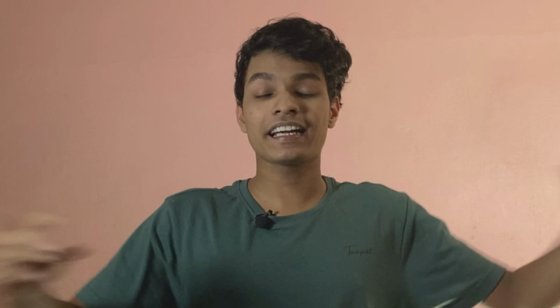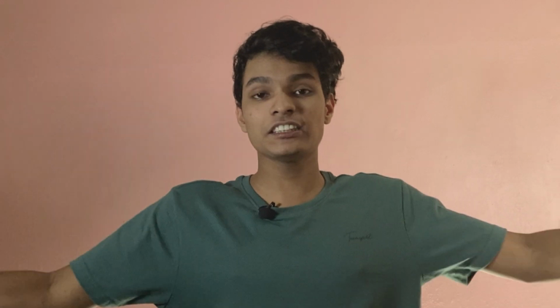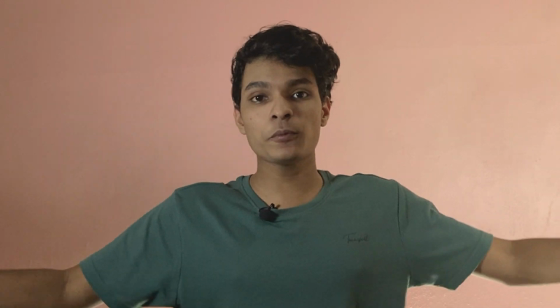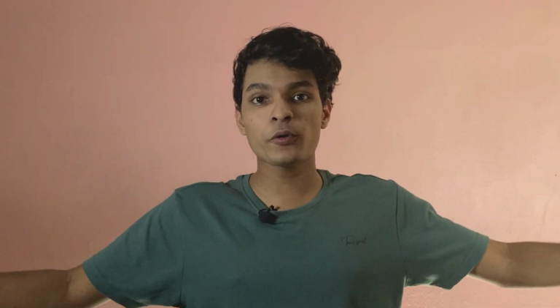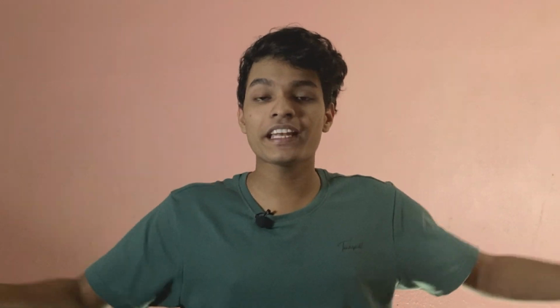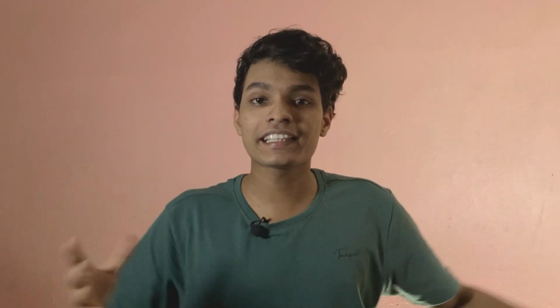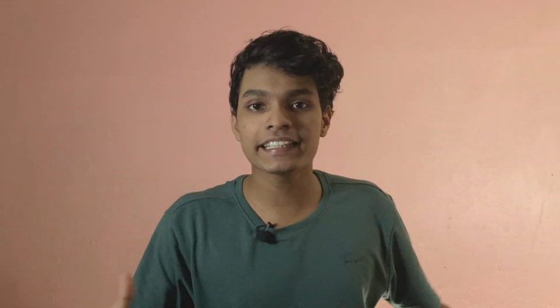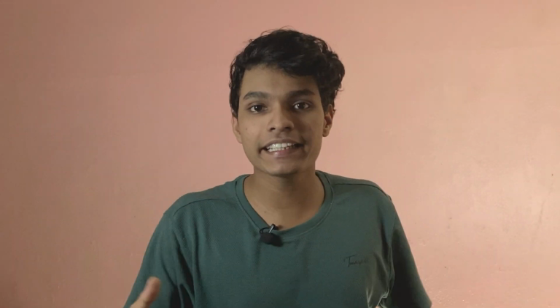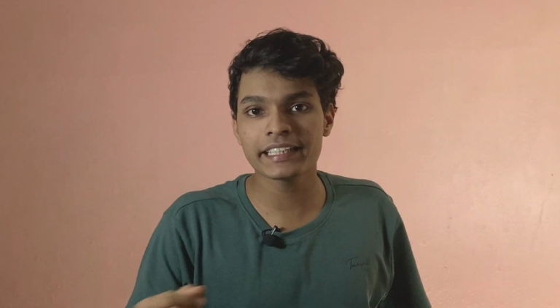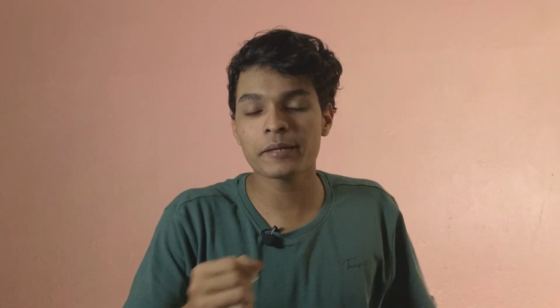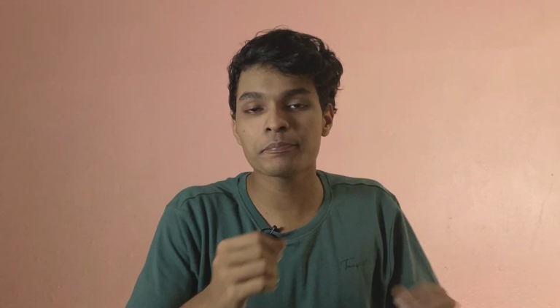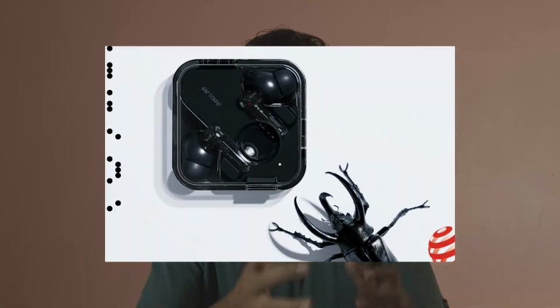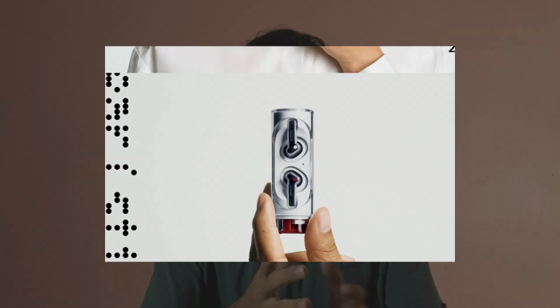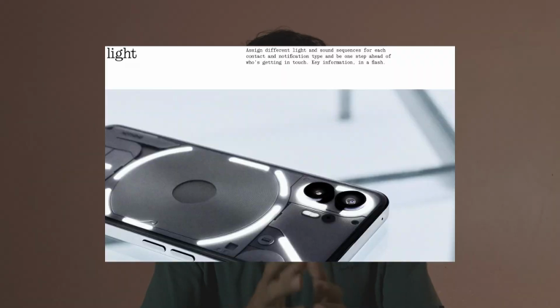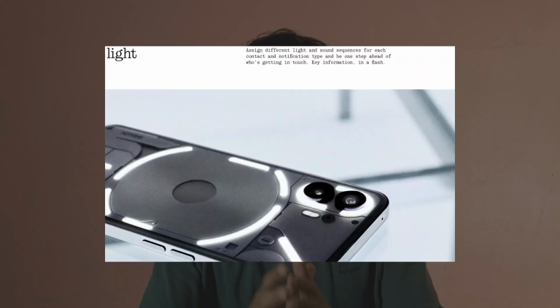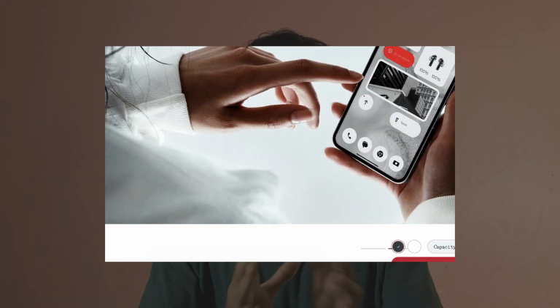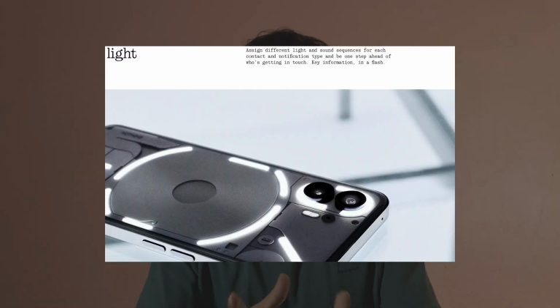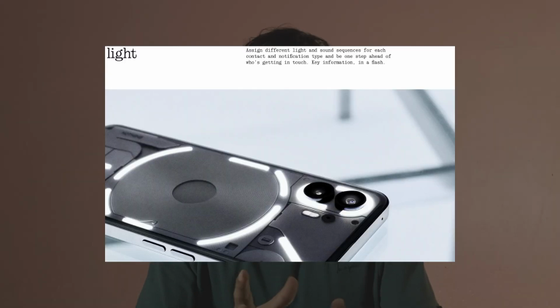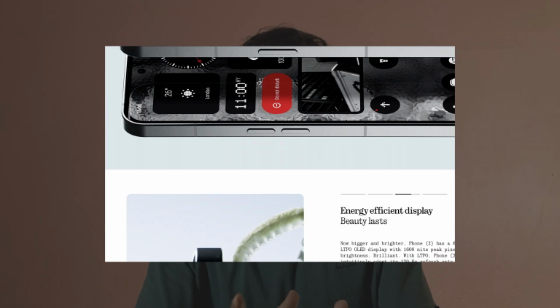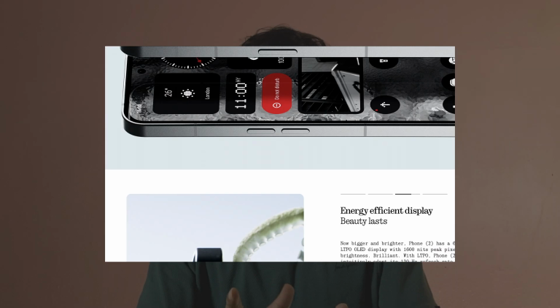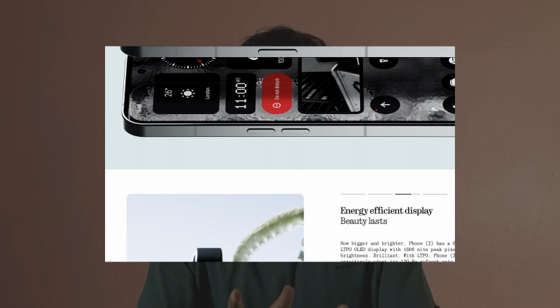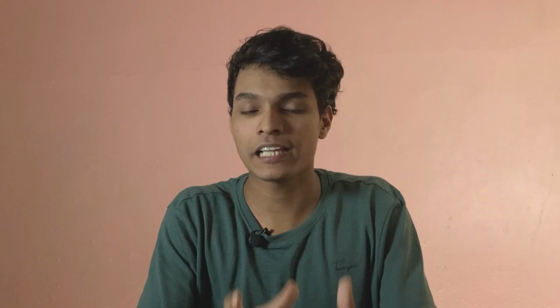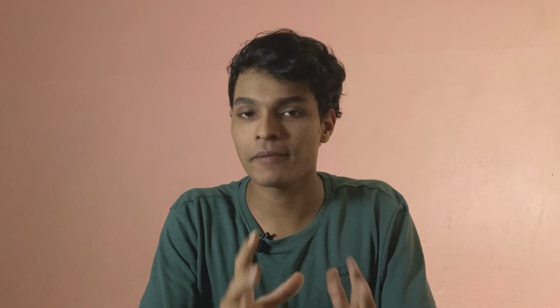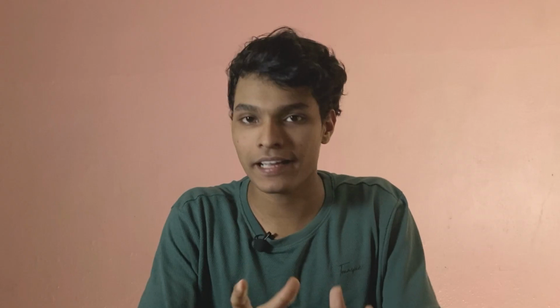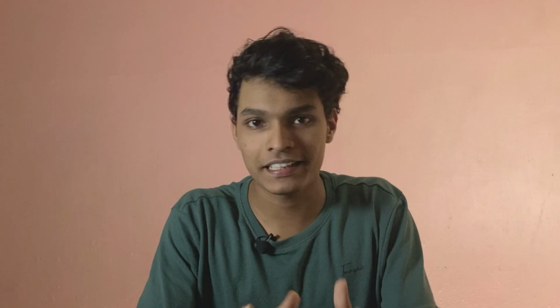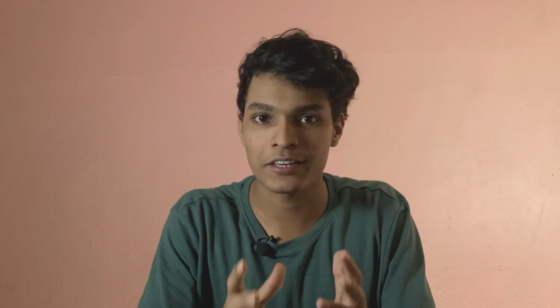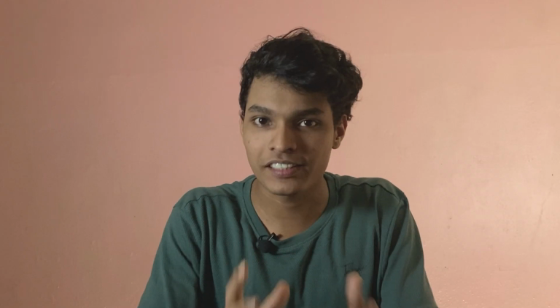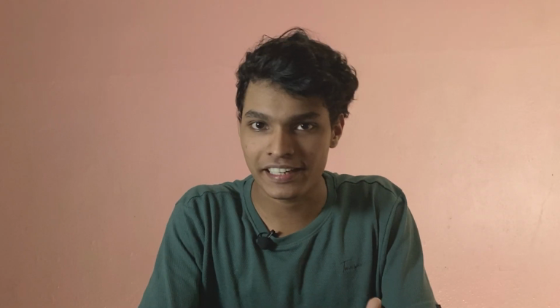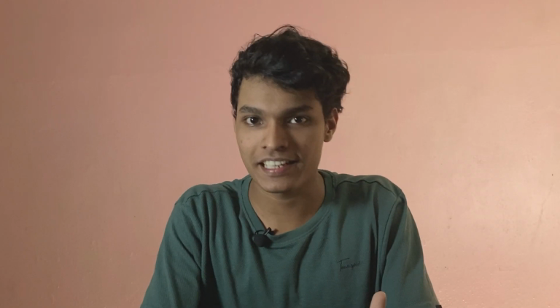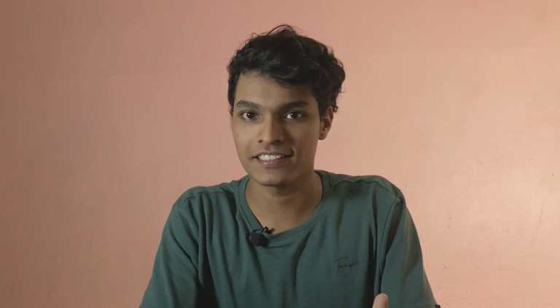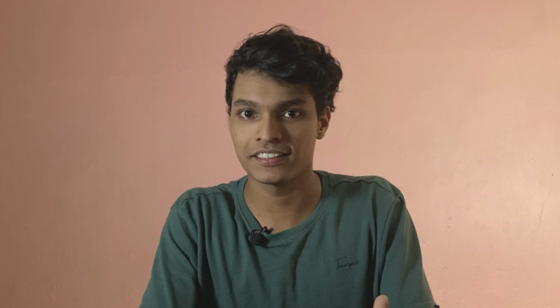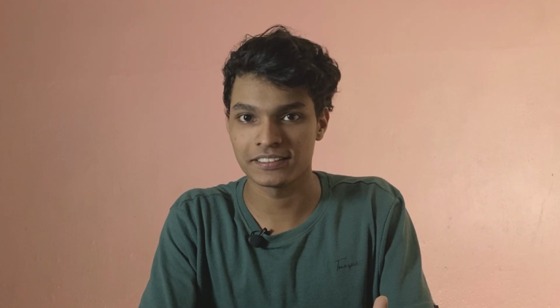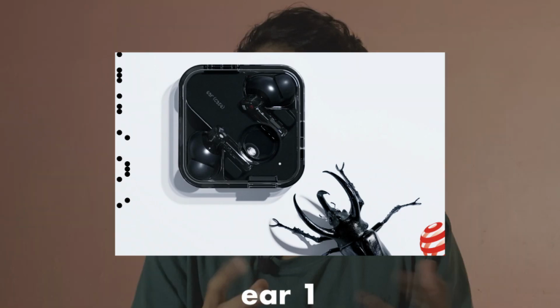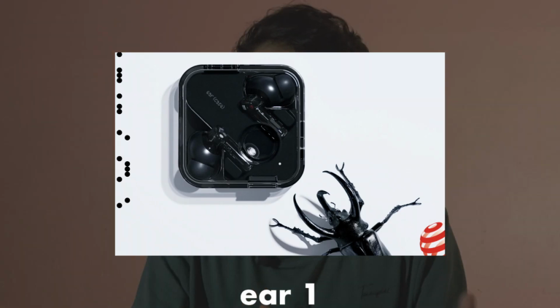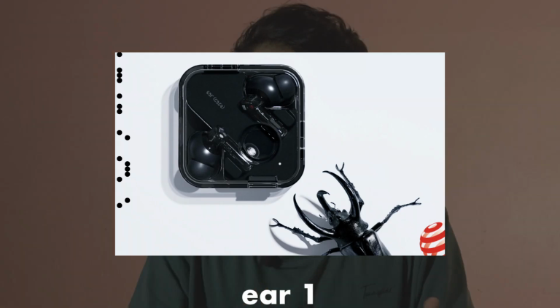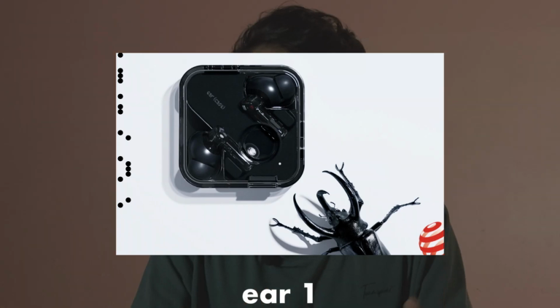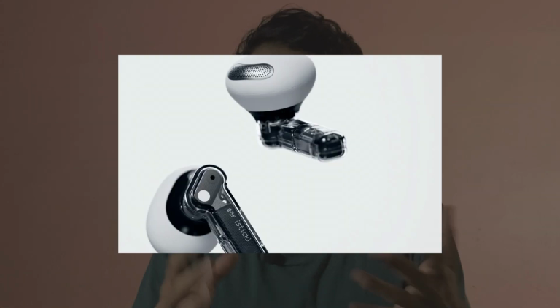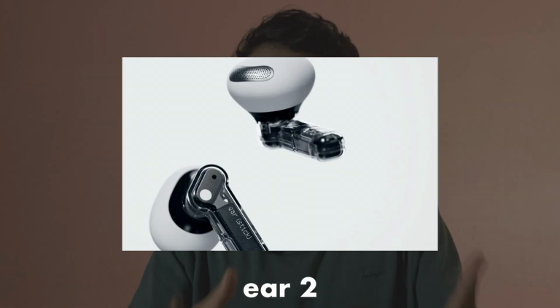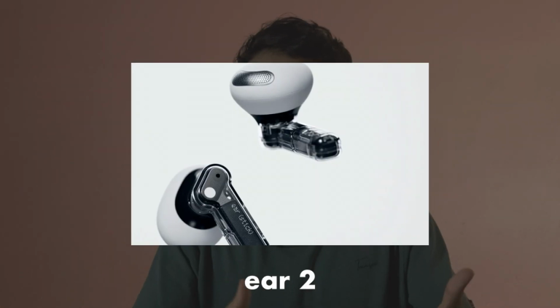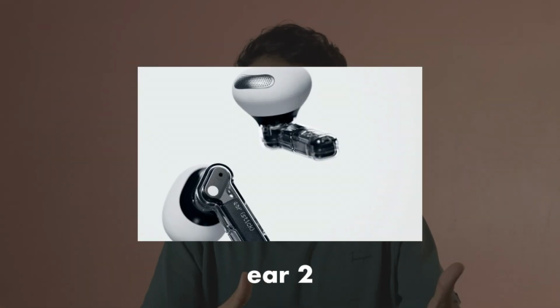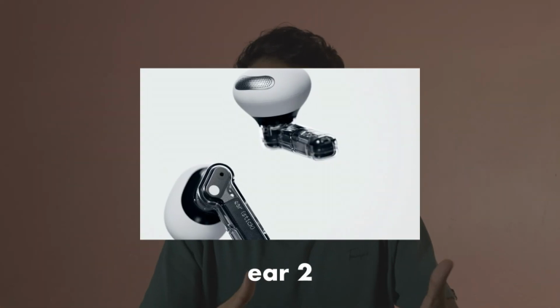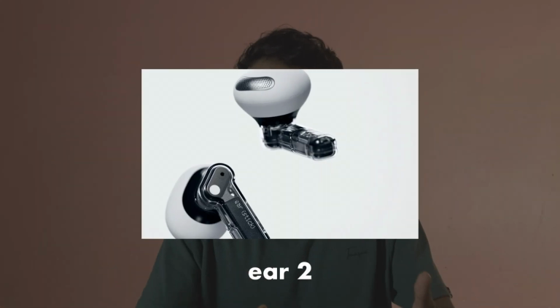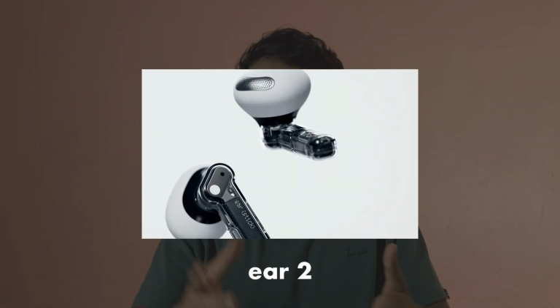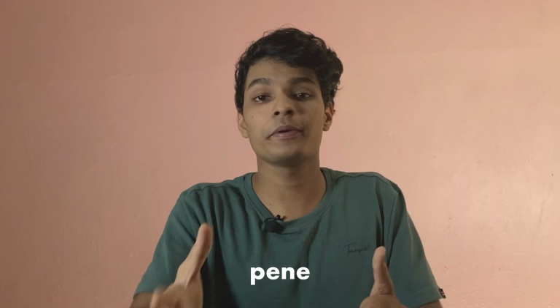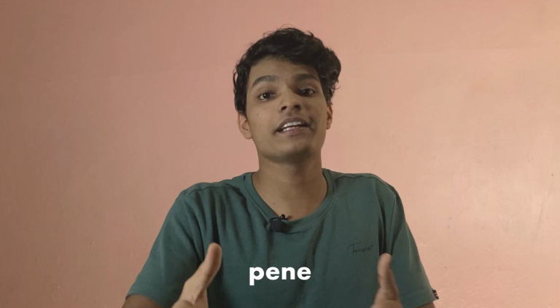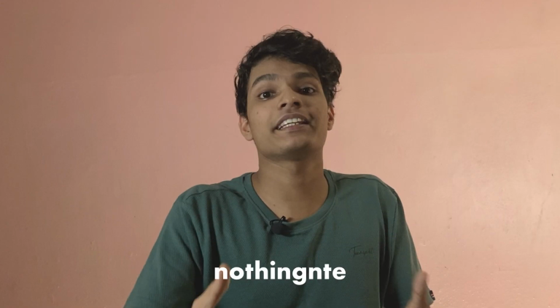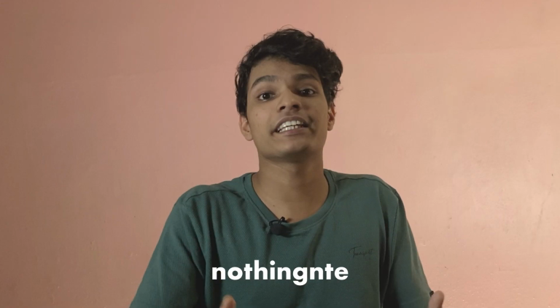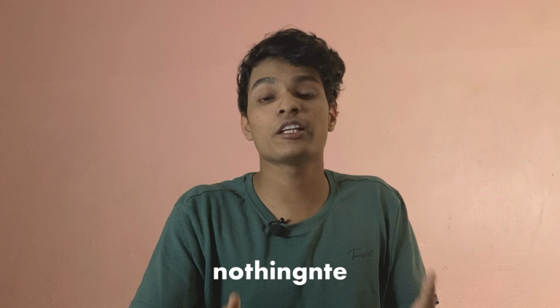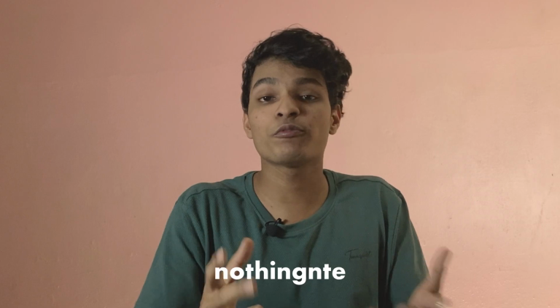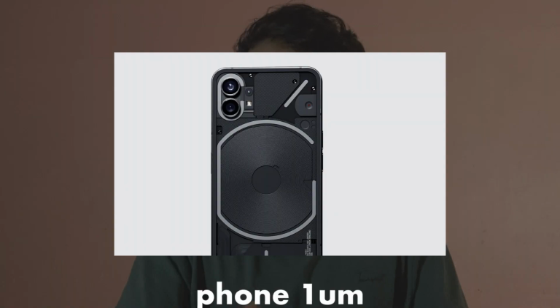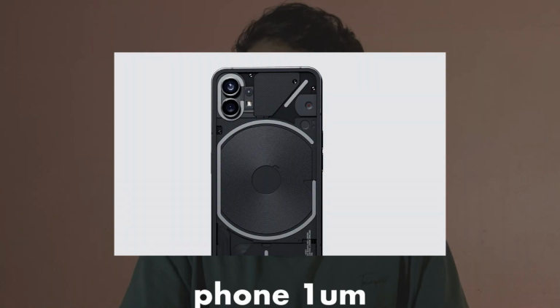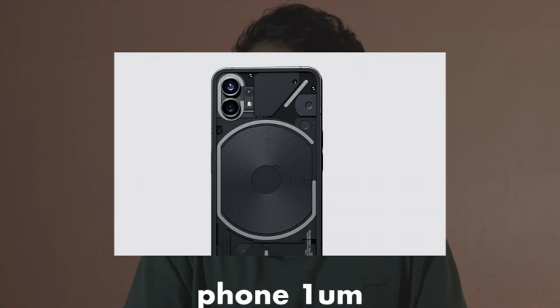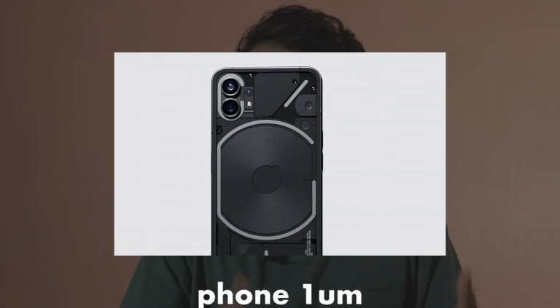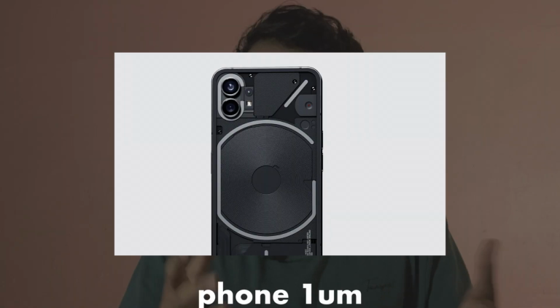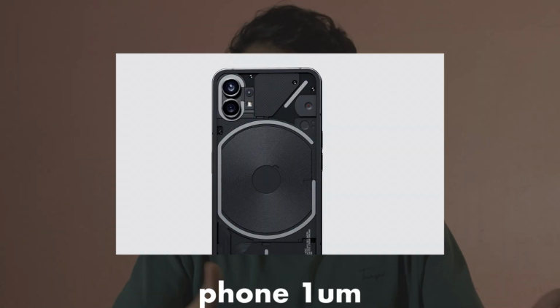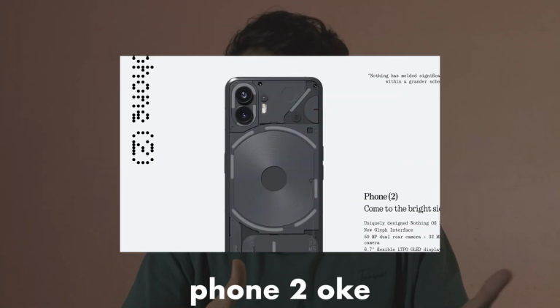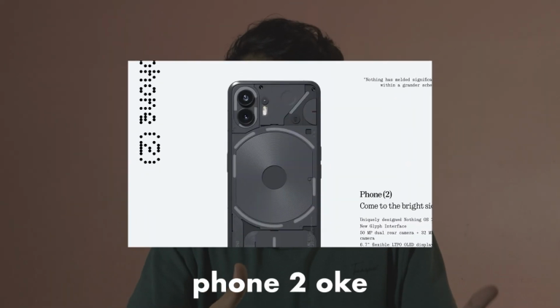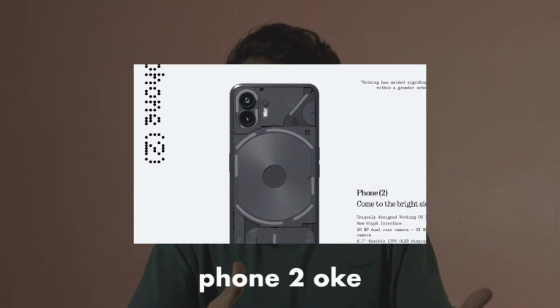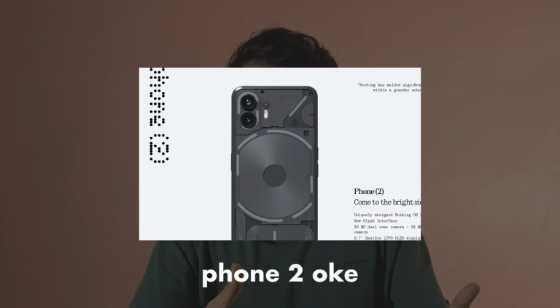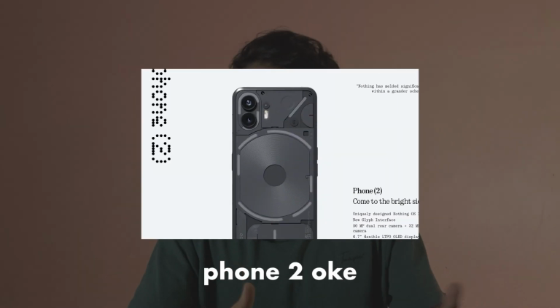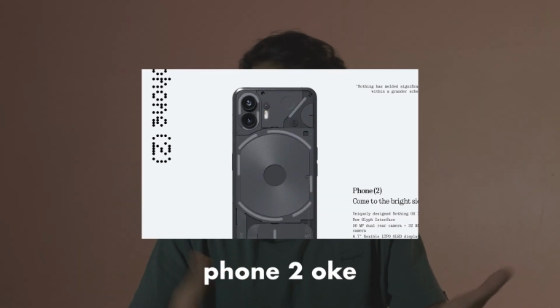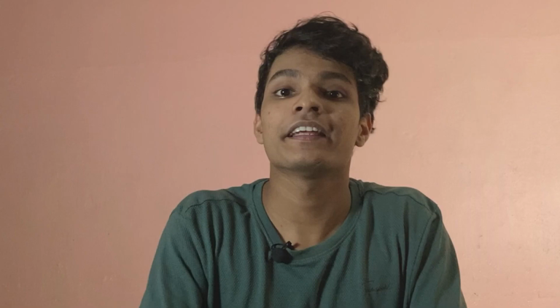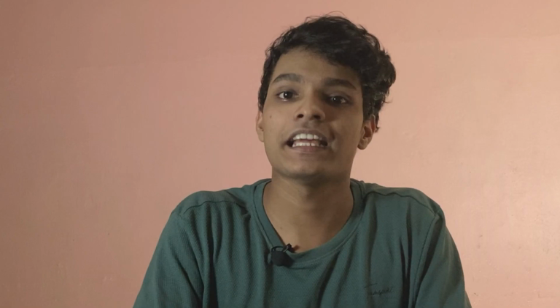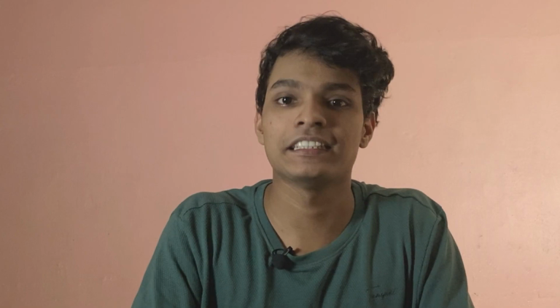Guys, we are going to do the quality of the product. Year 1, Year 2, Phone 1, and Phone 2 are nice.